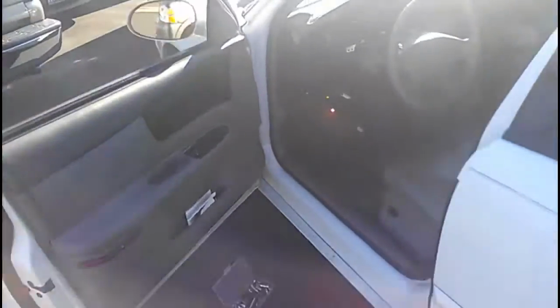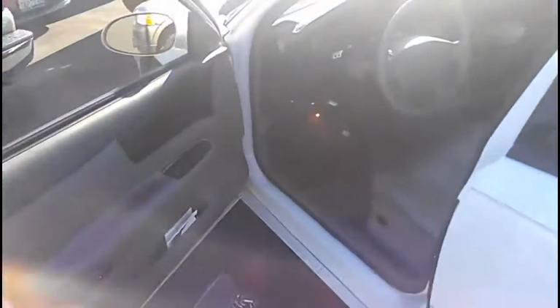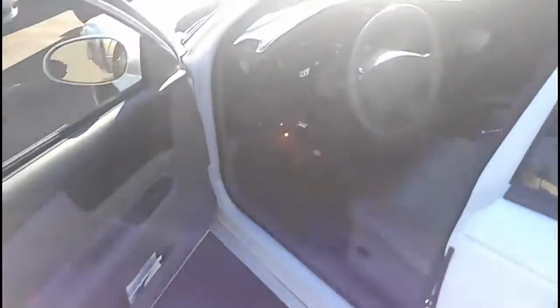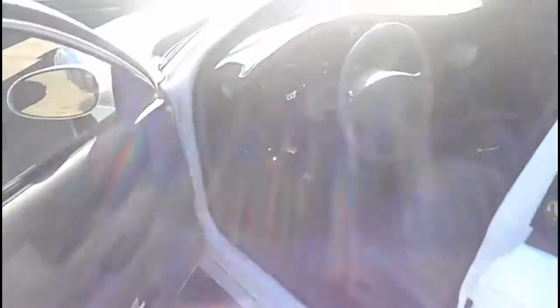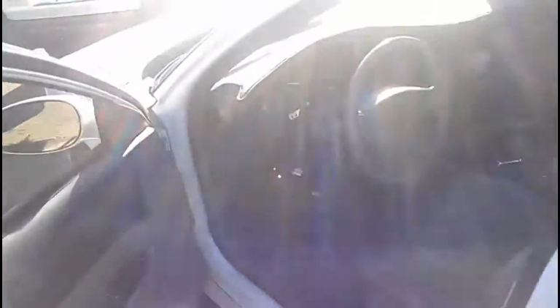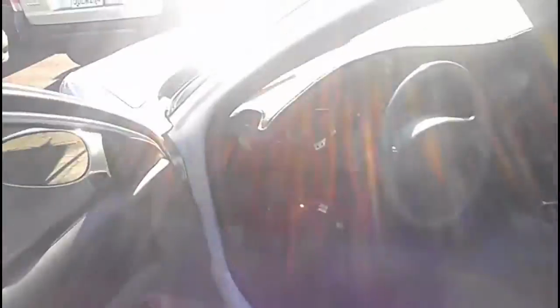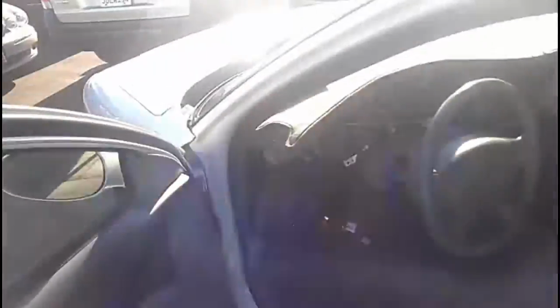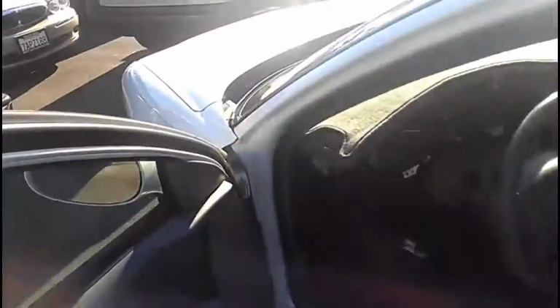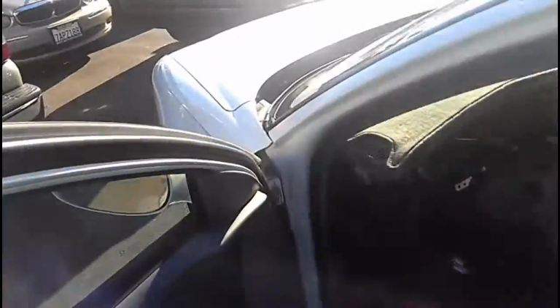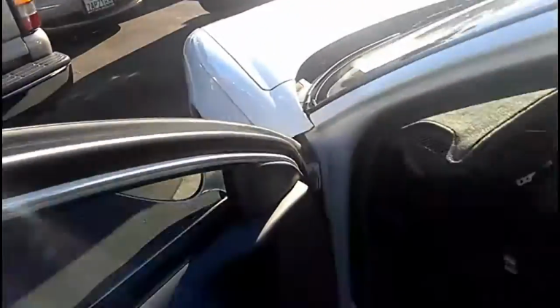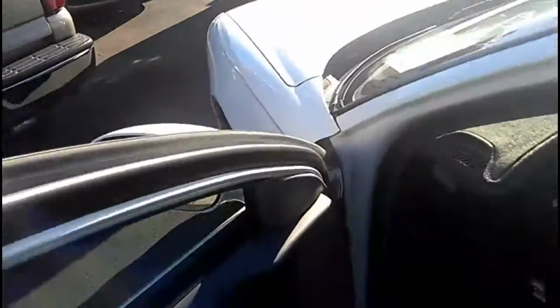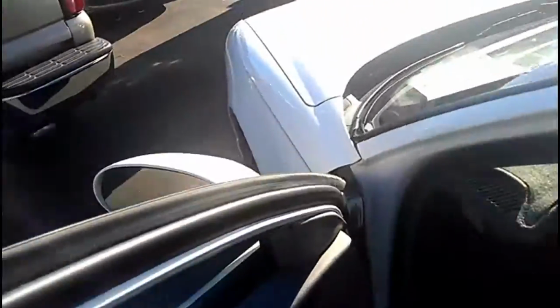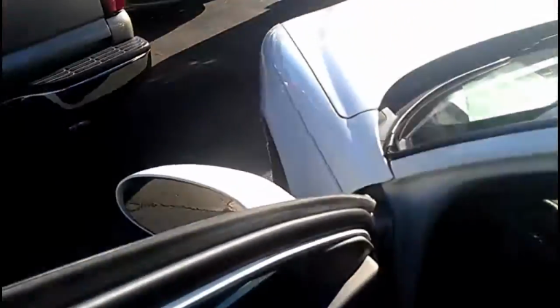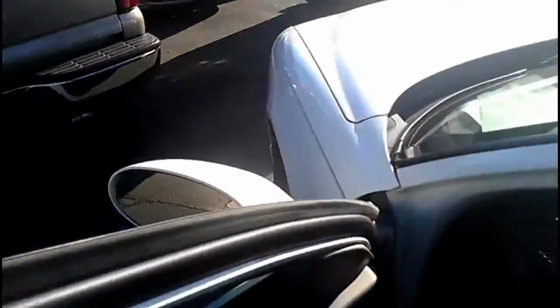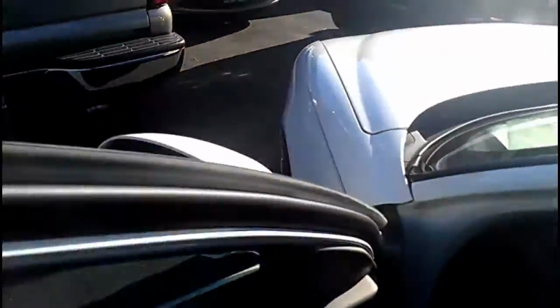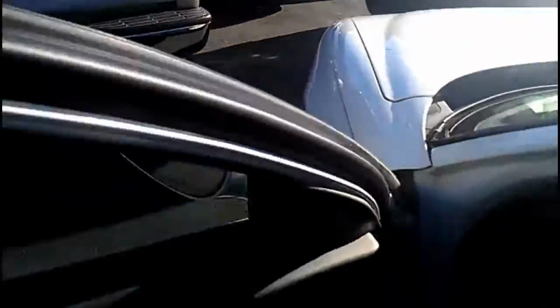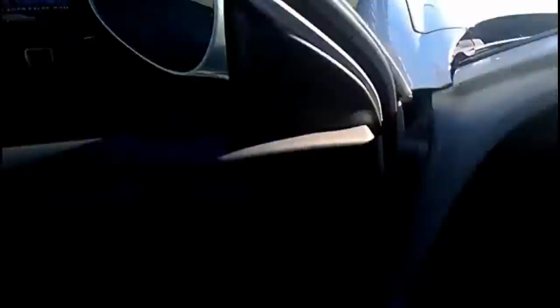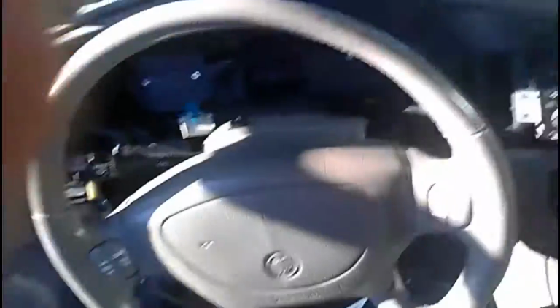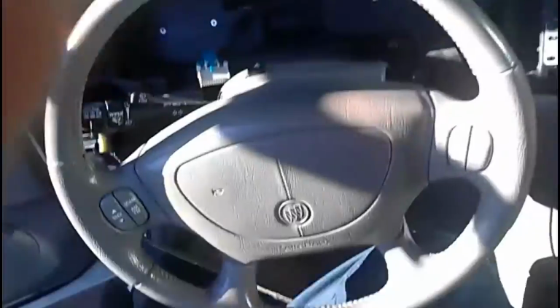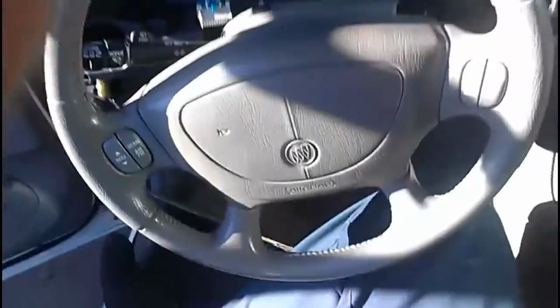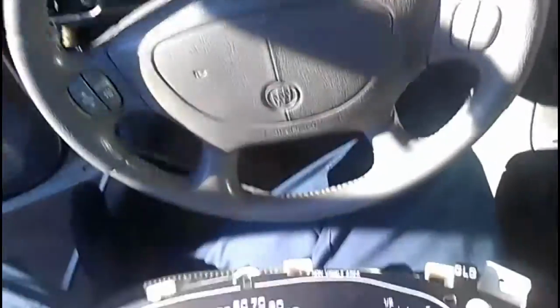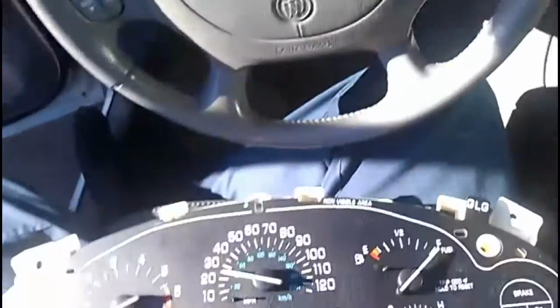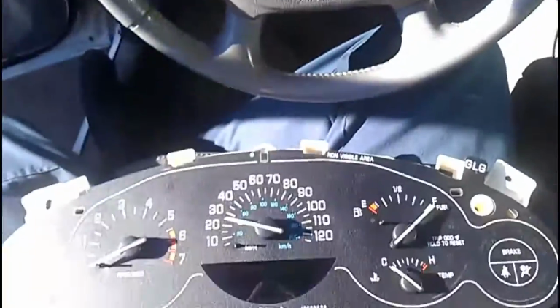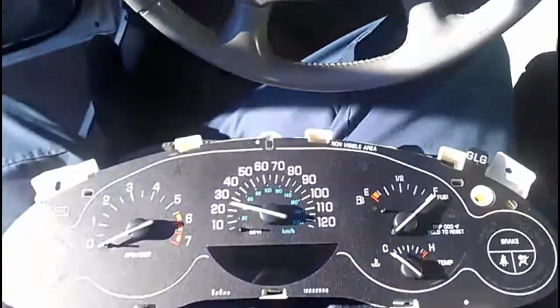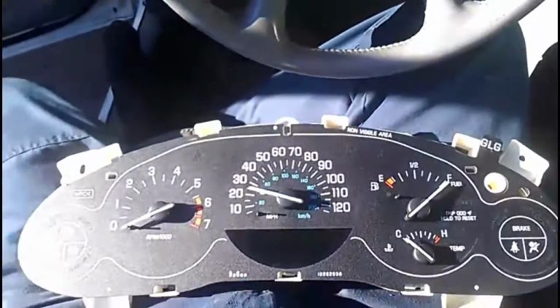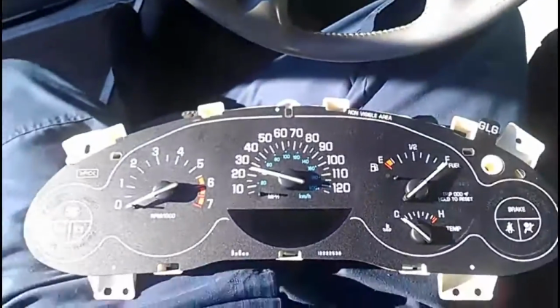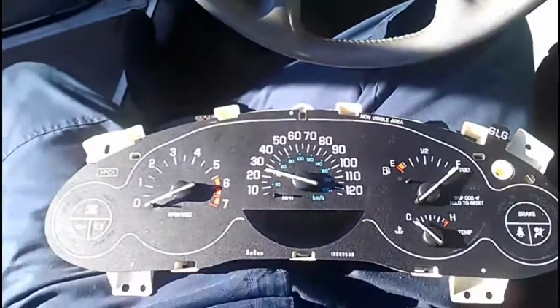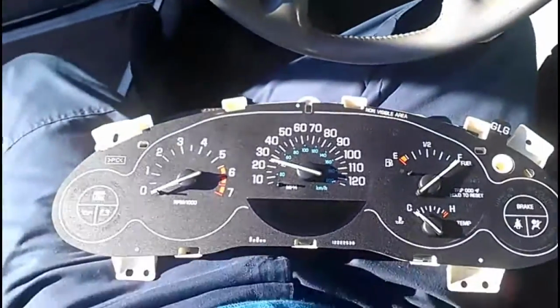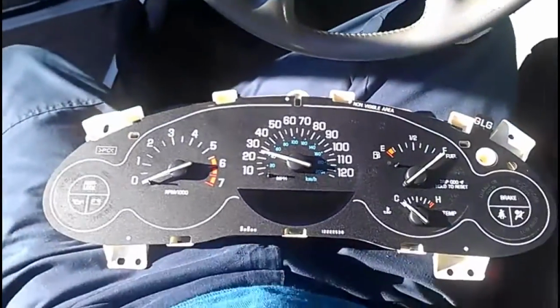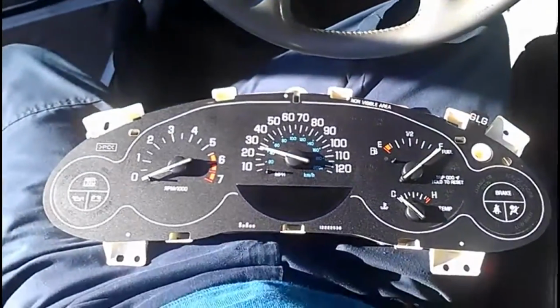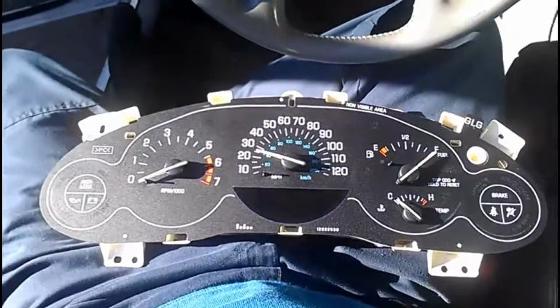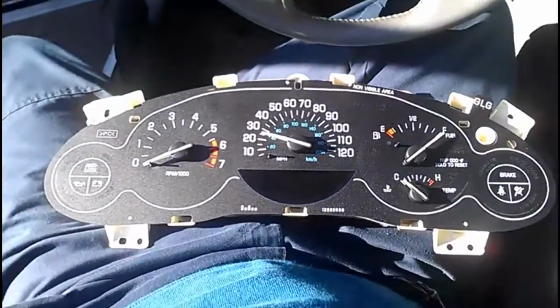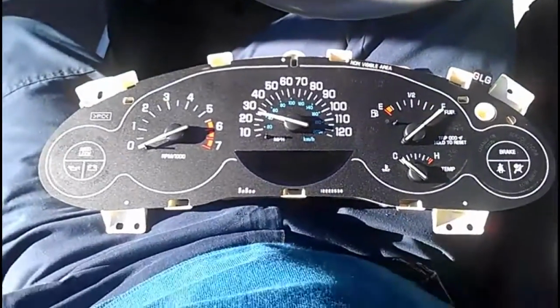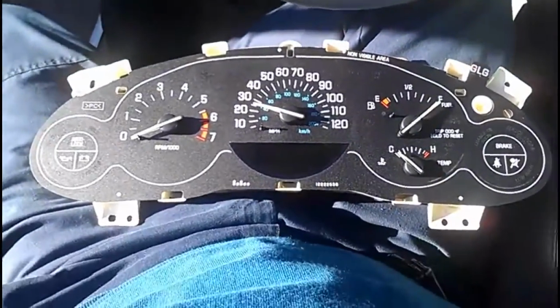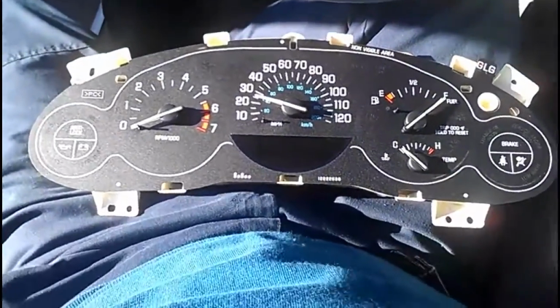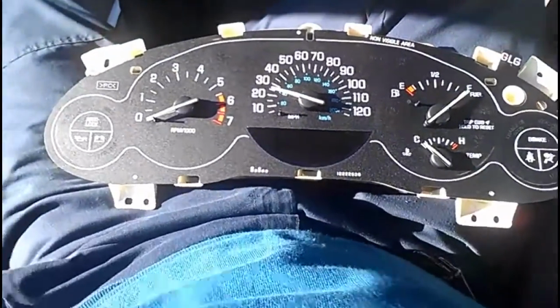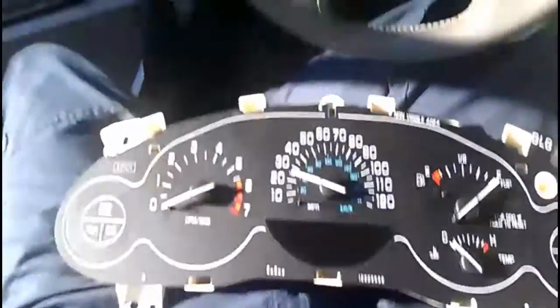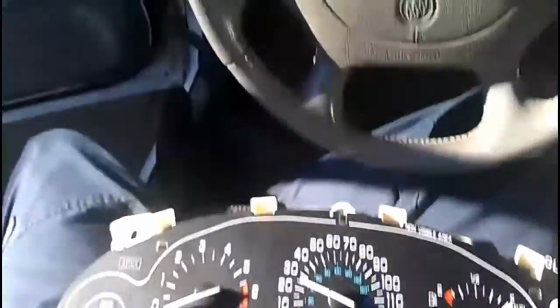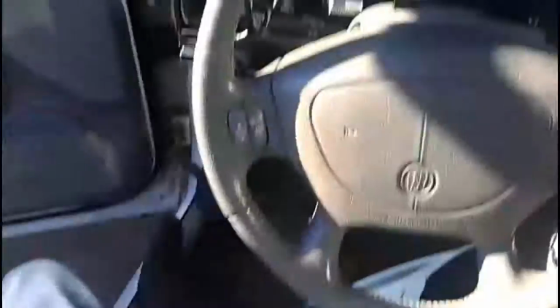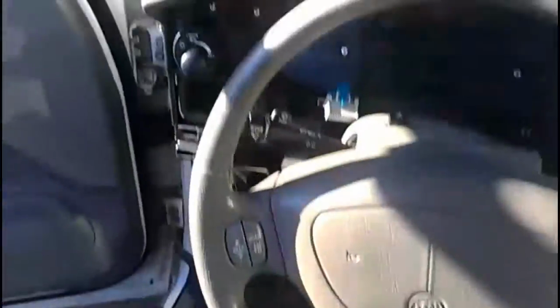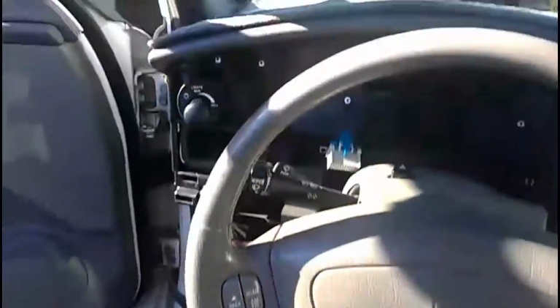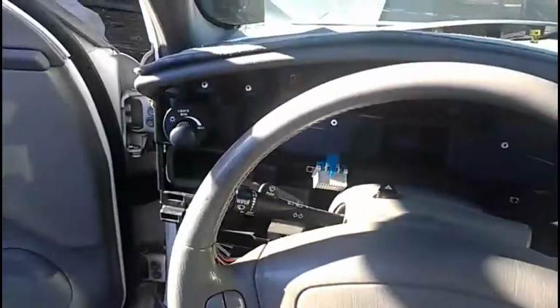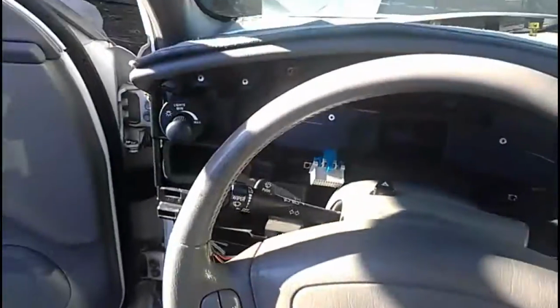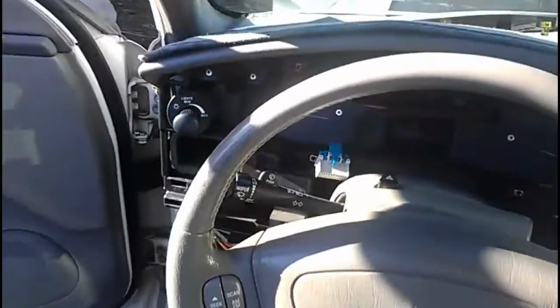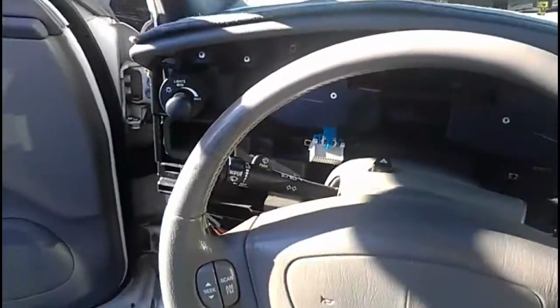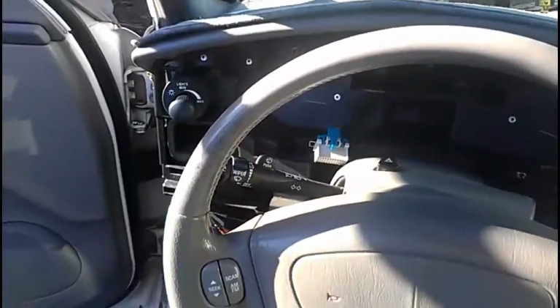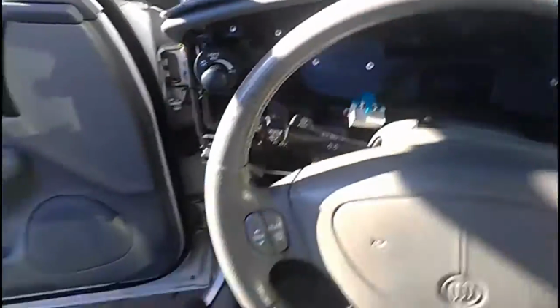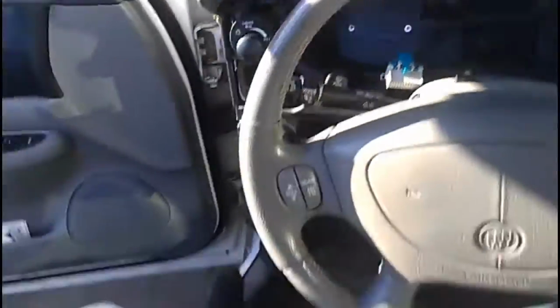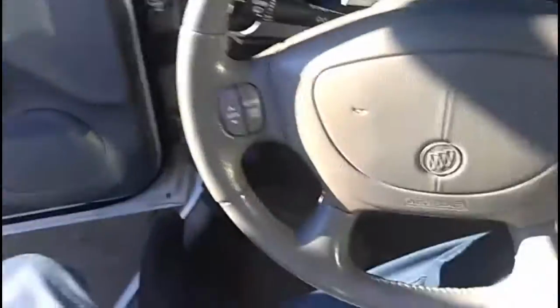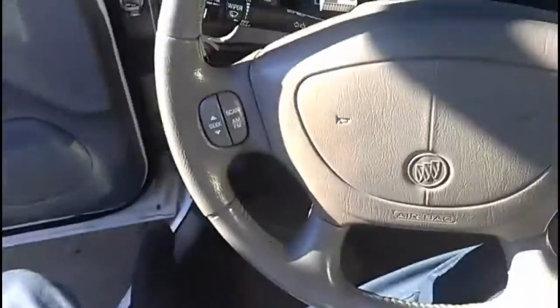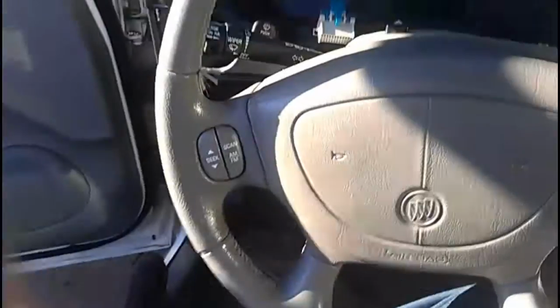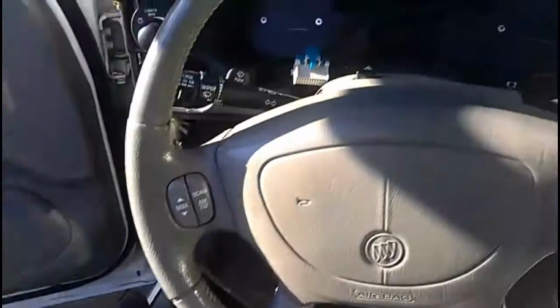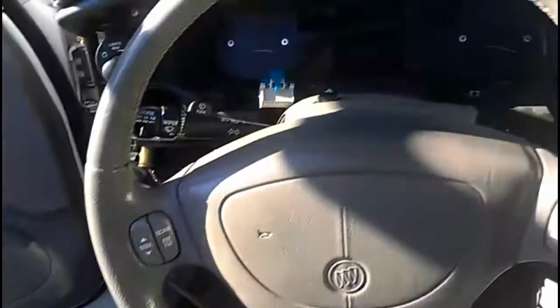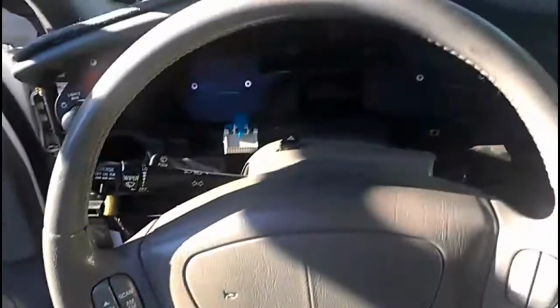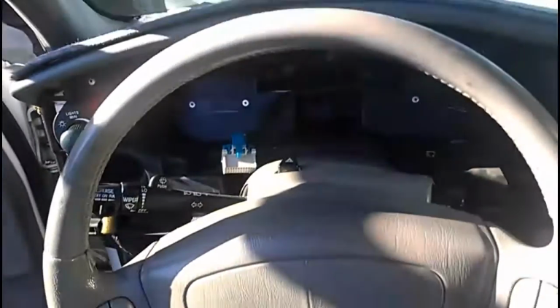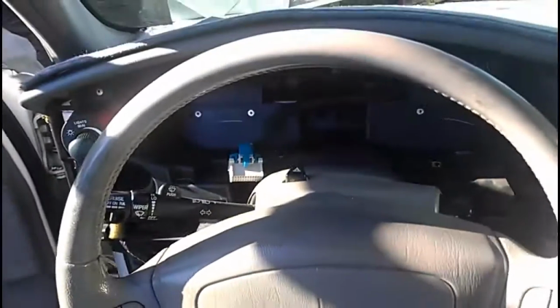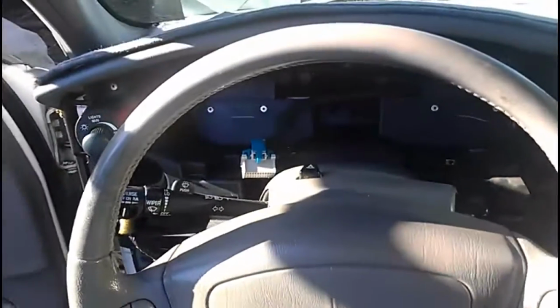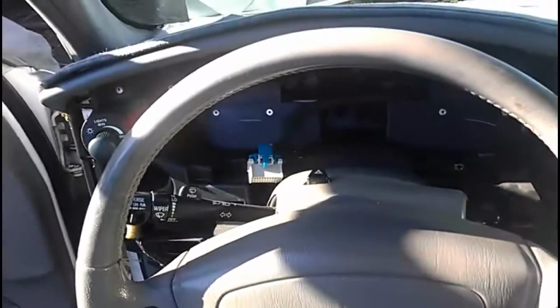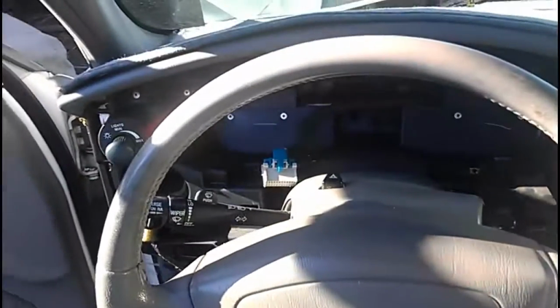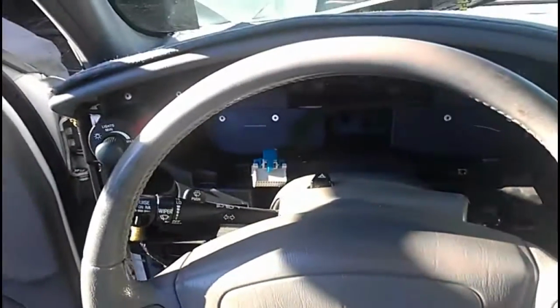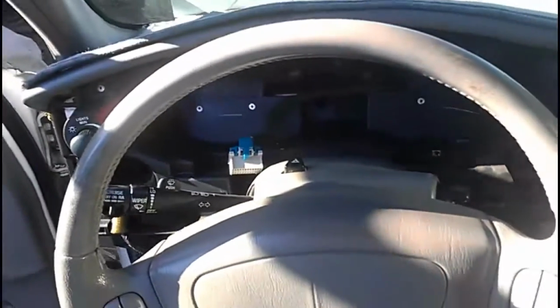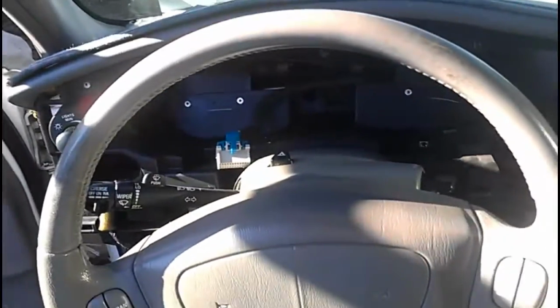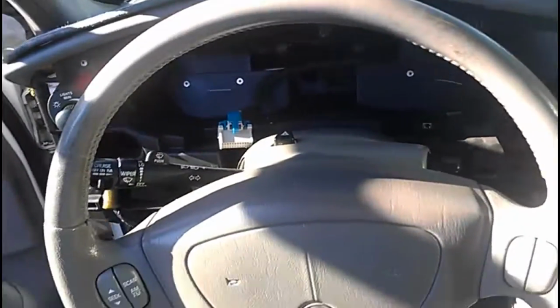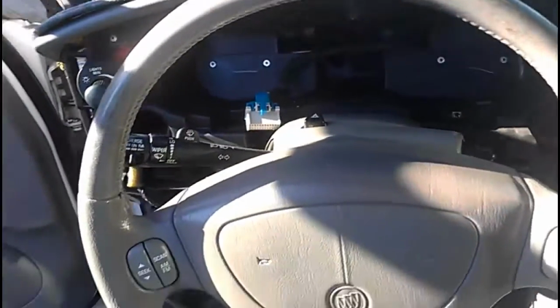2001 Buick Regal LS. I have the cluster out in my lap here. As you can see, it took a little bit of disassembly.